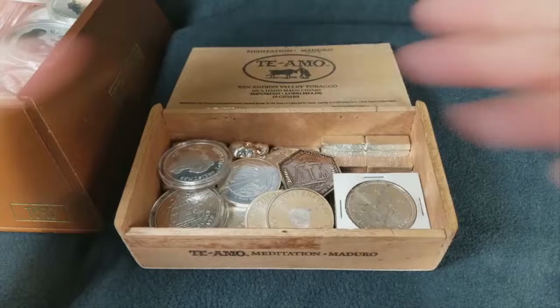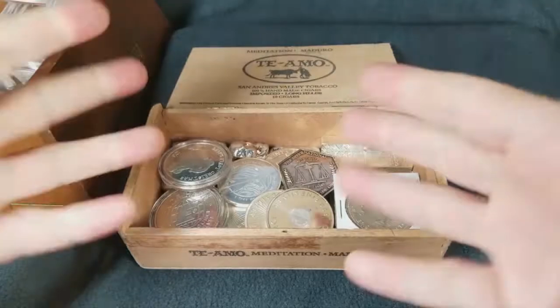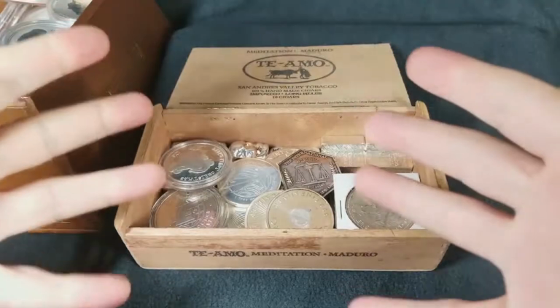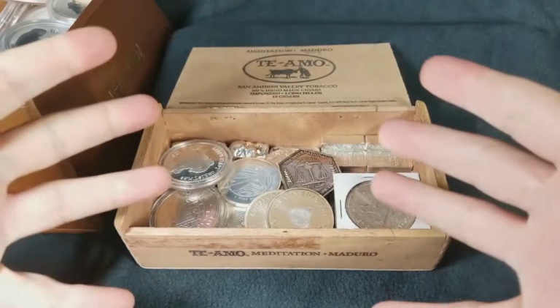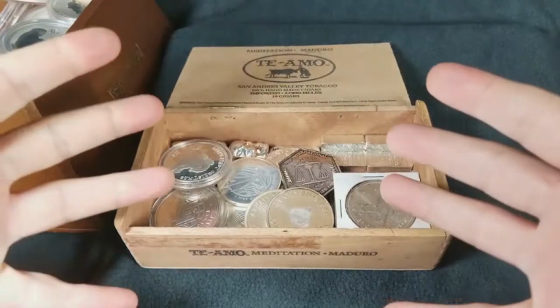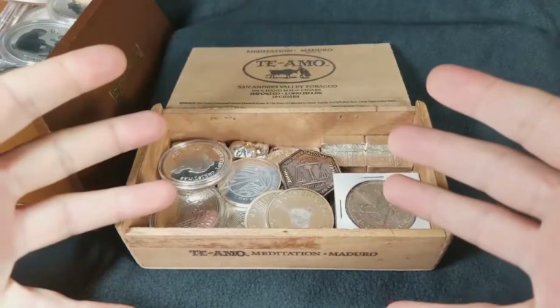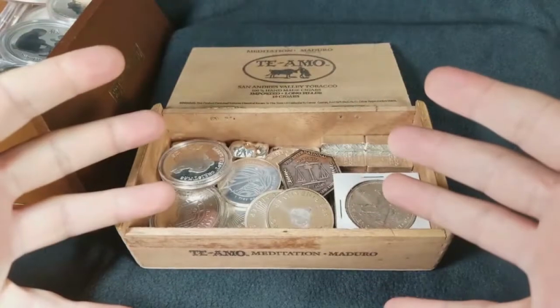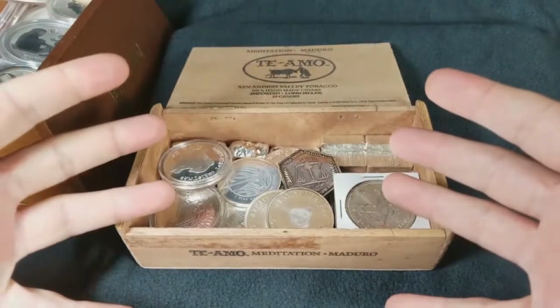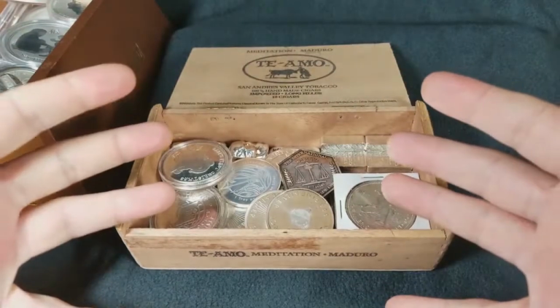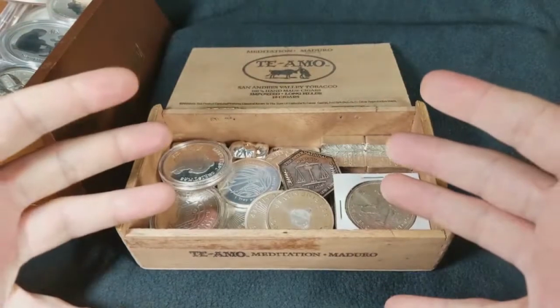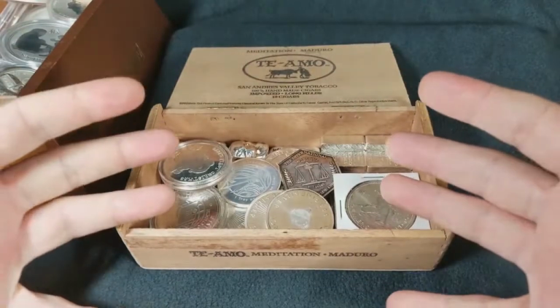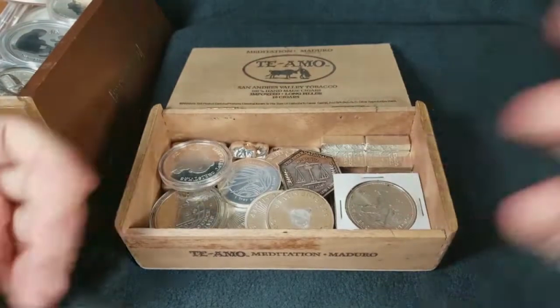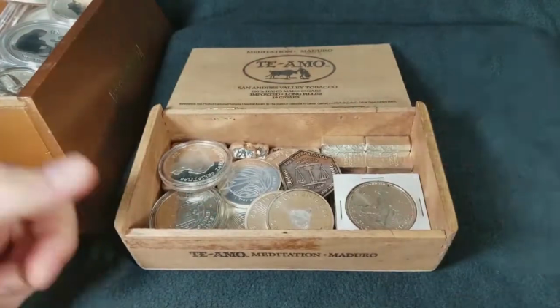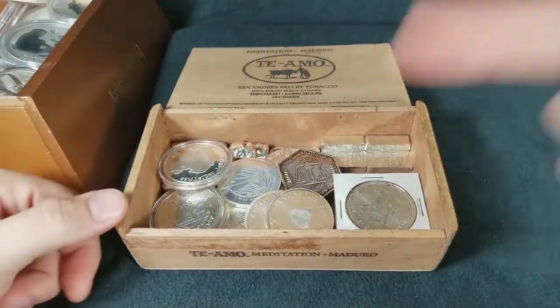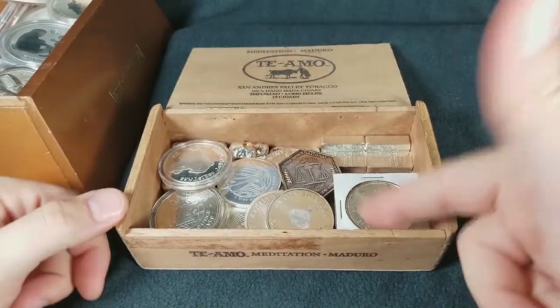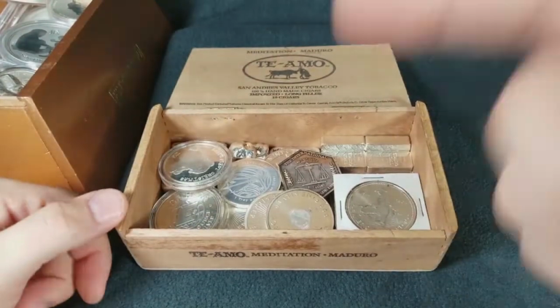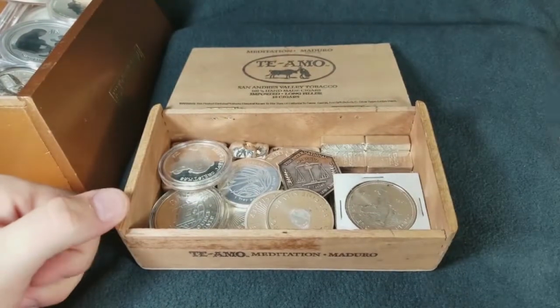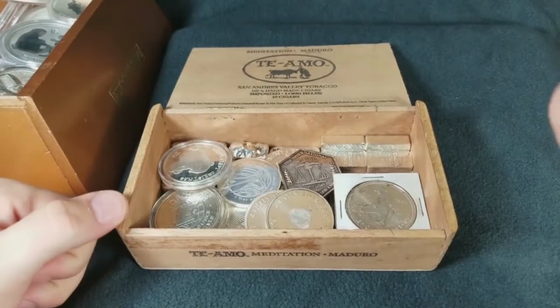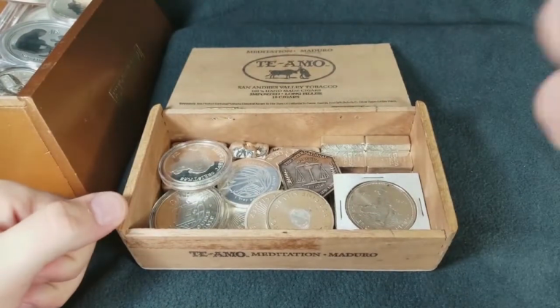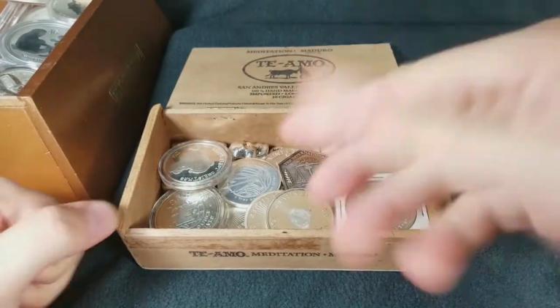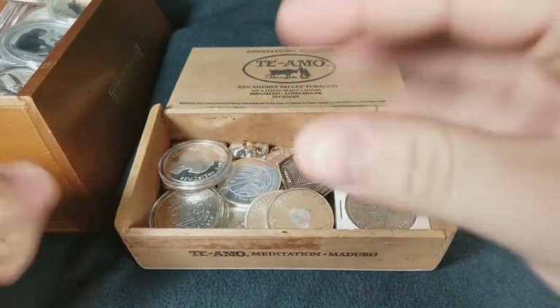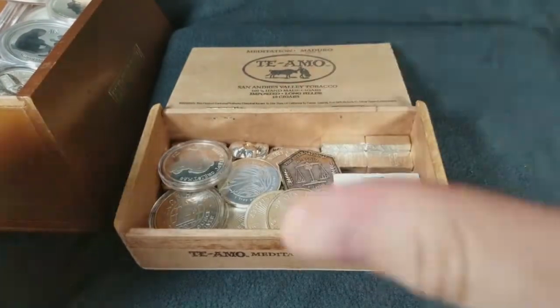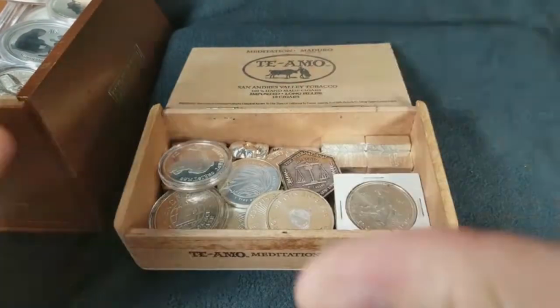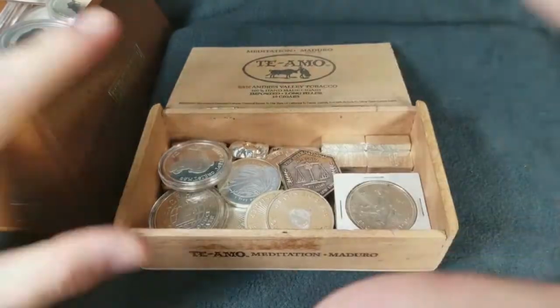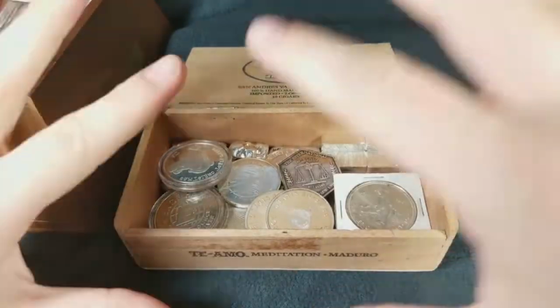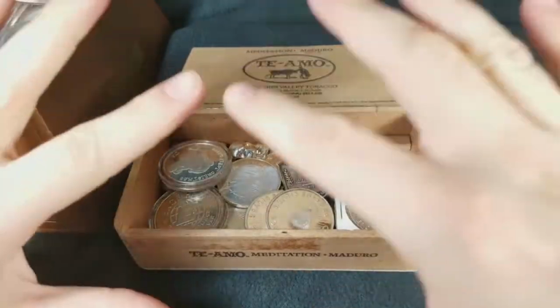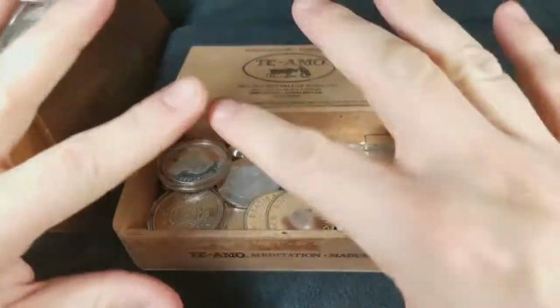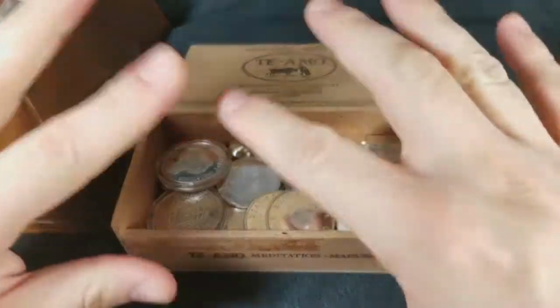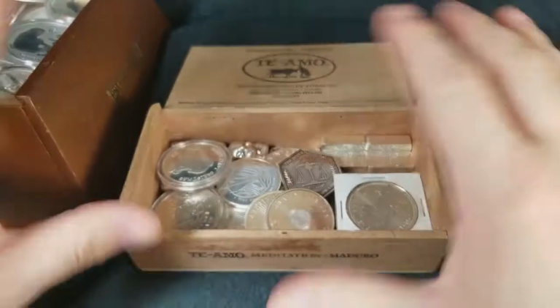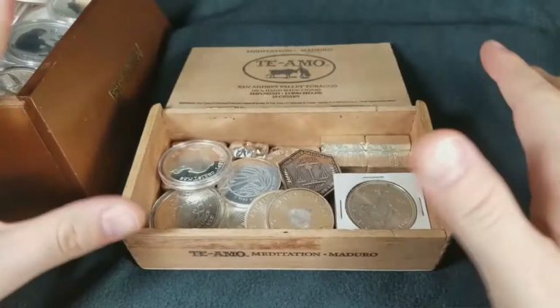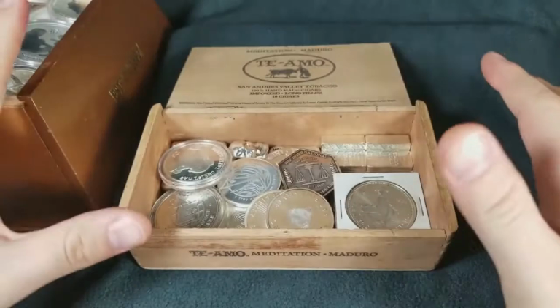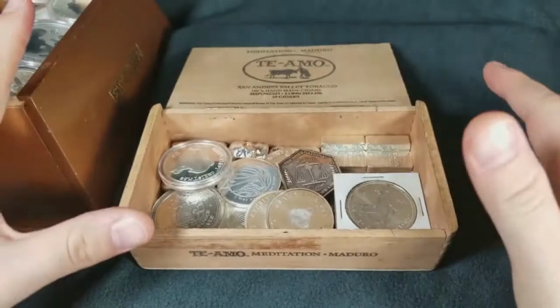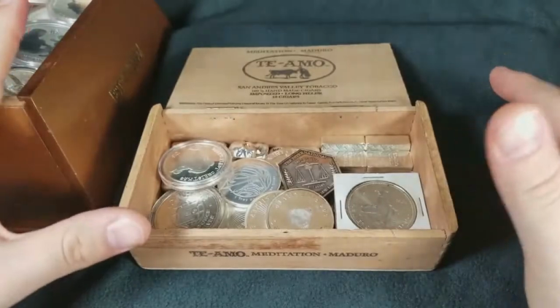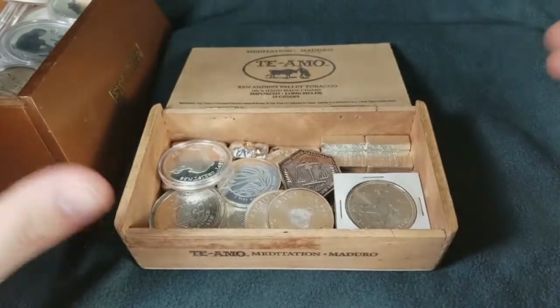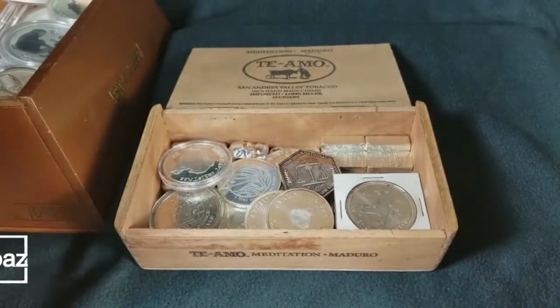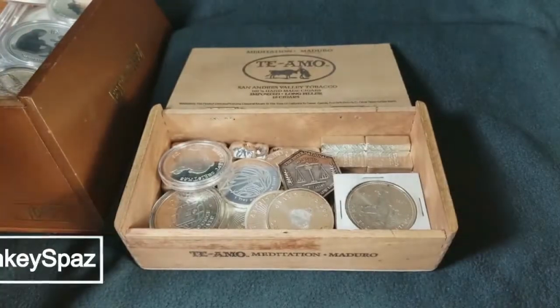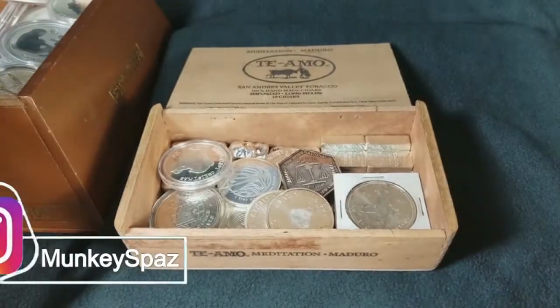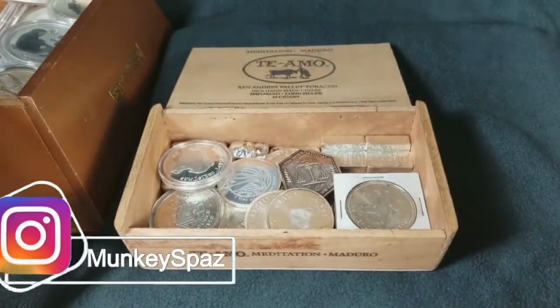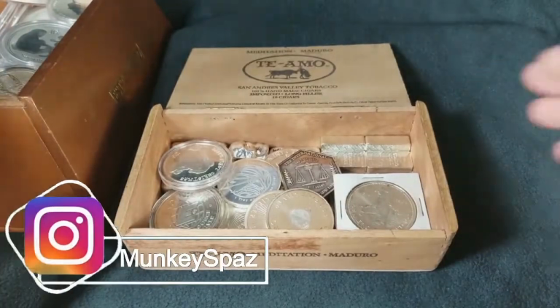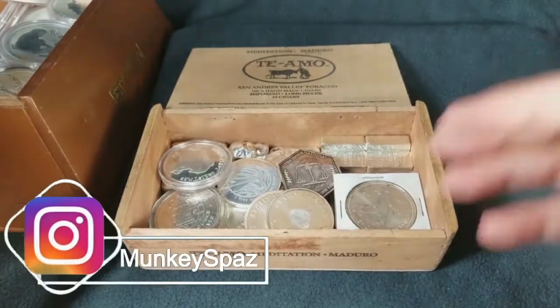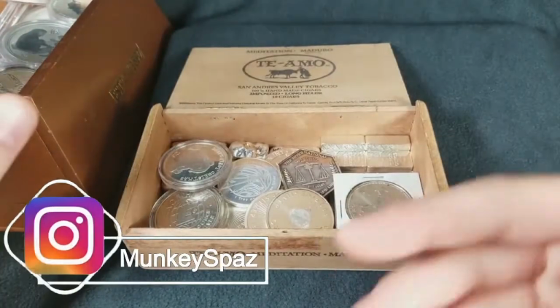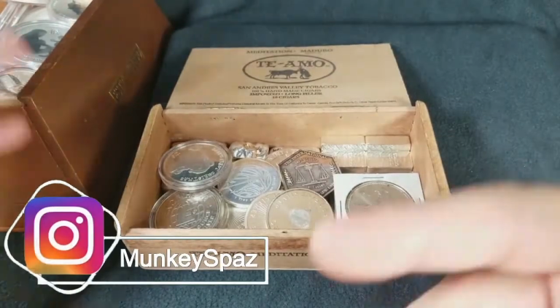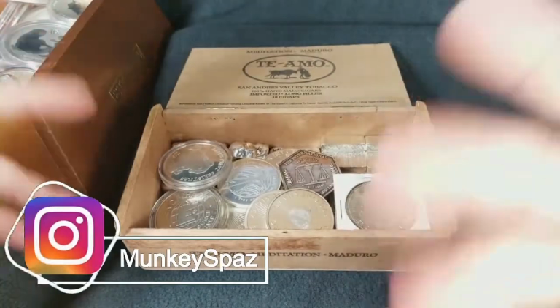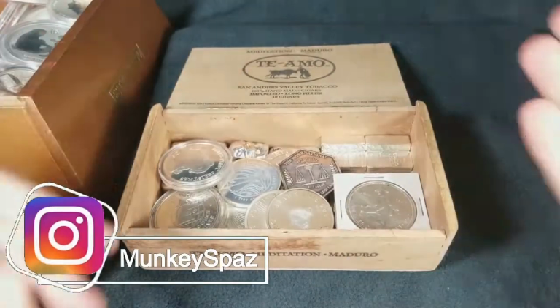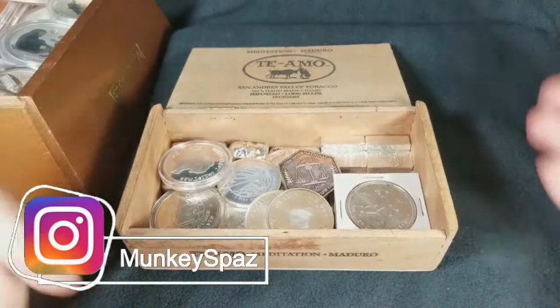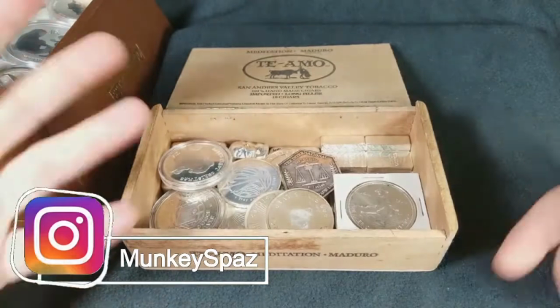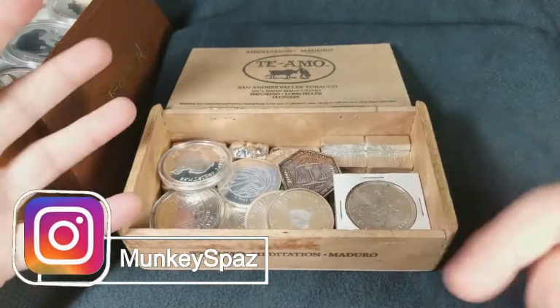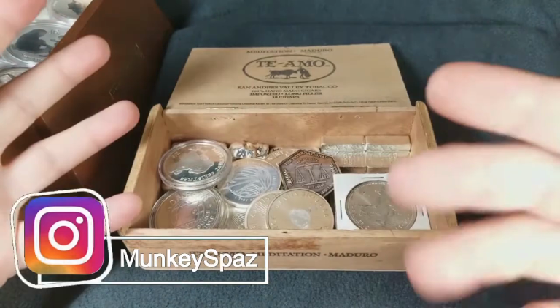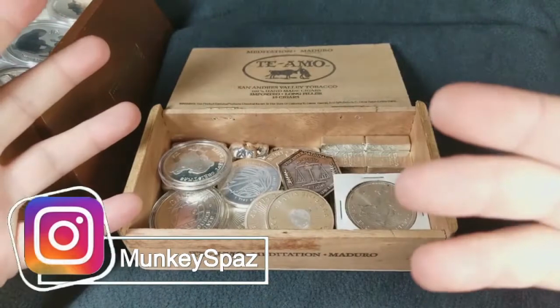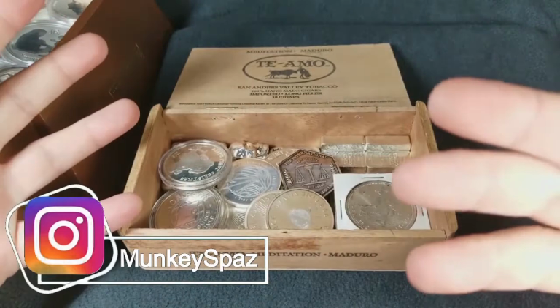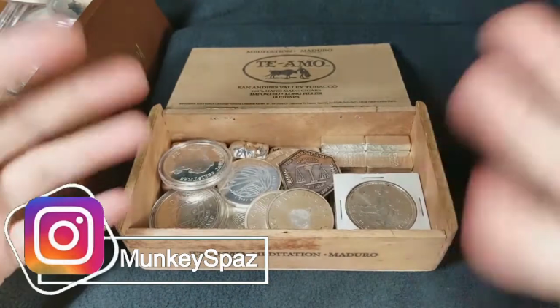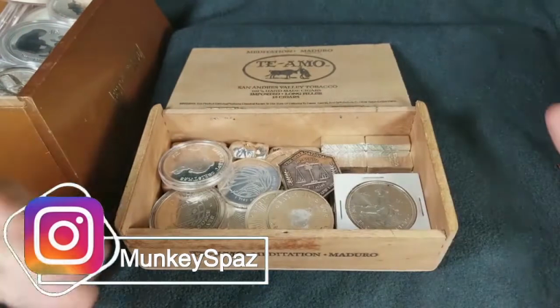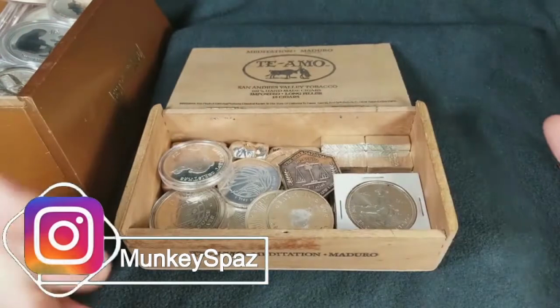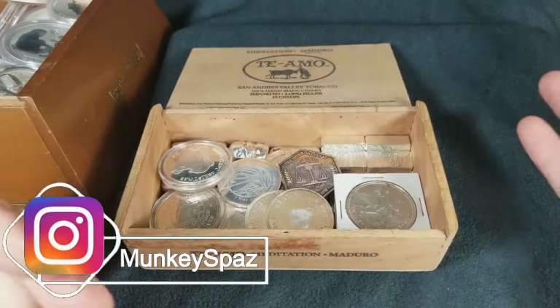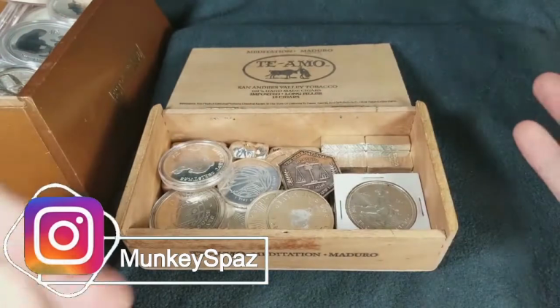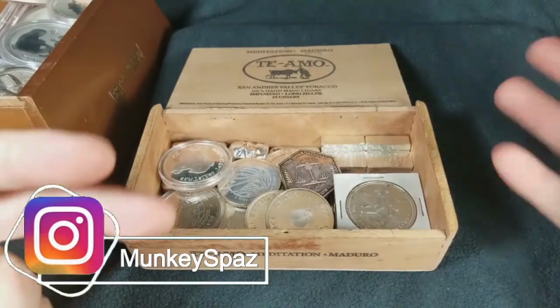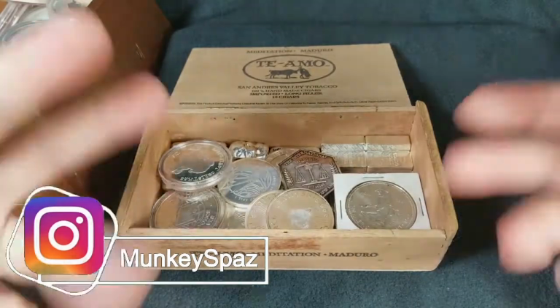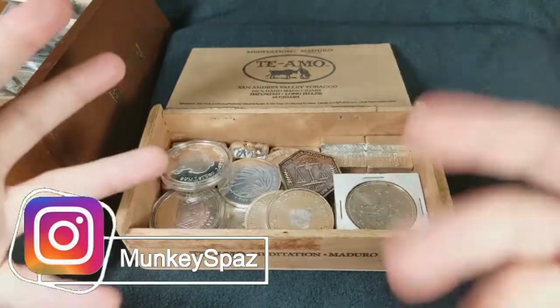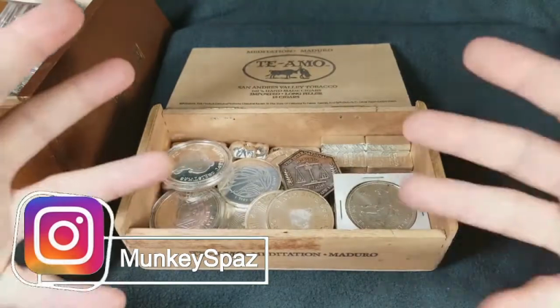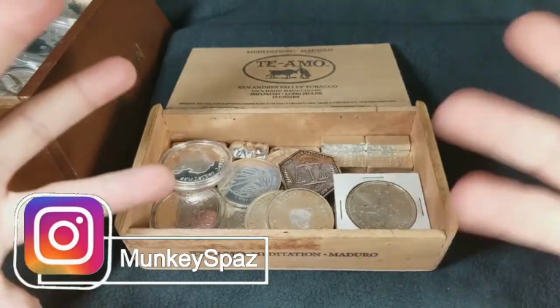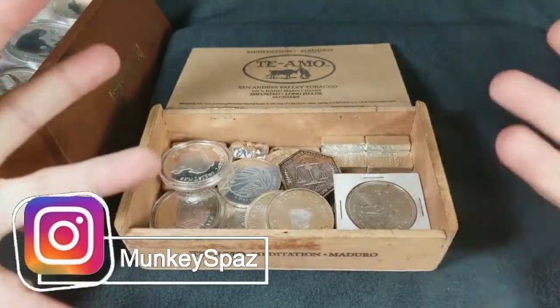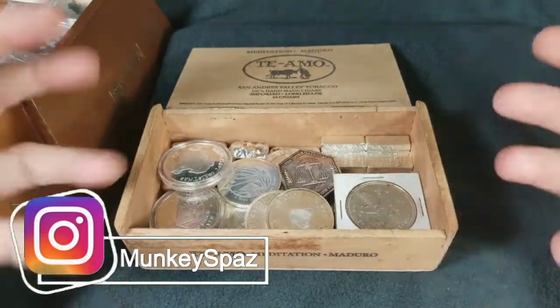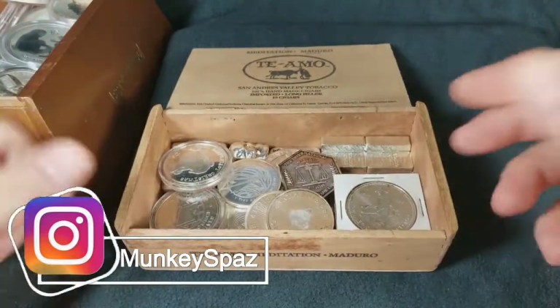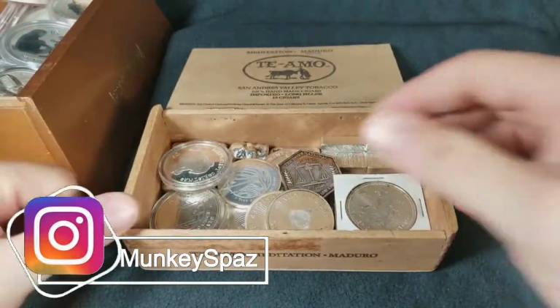Hey, what's going on YouTube? Today we are looking at my generic stuff, my basic, everyday, run-of-the-mill silver.